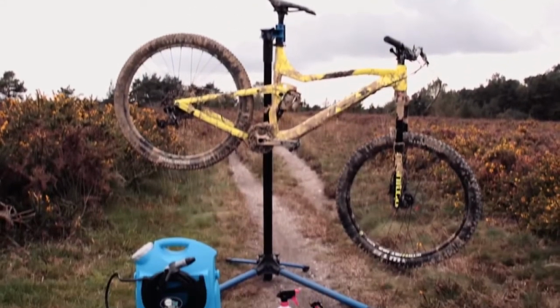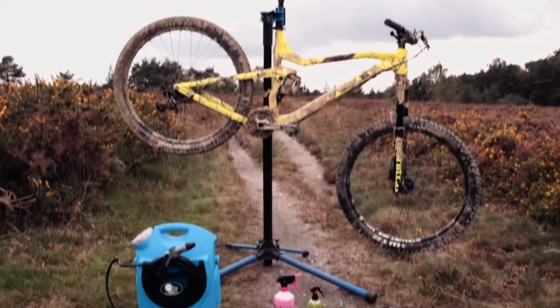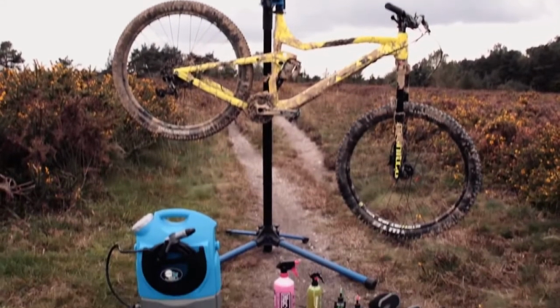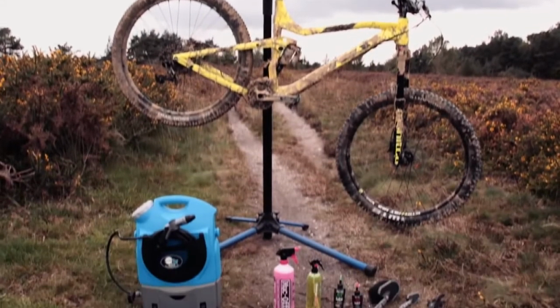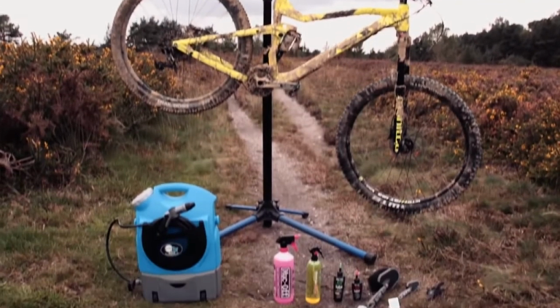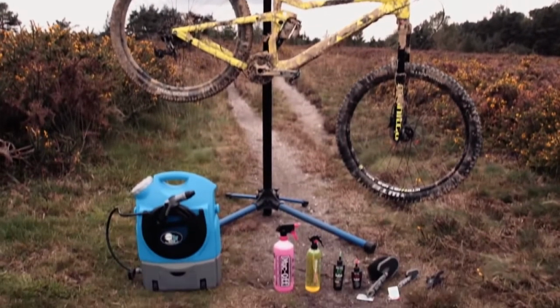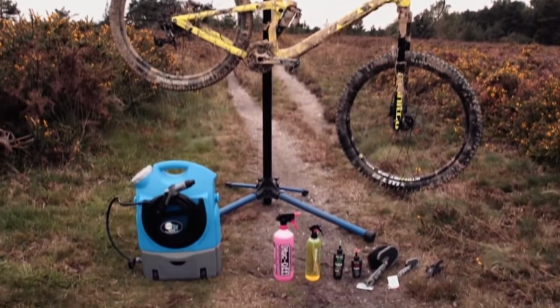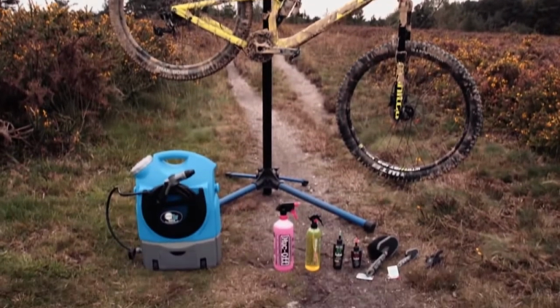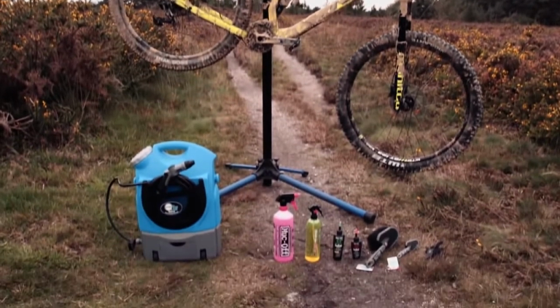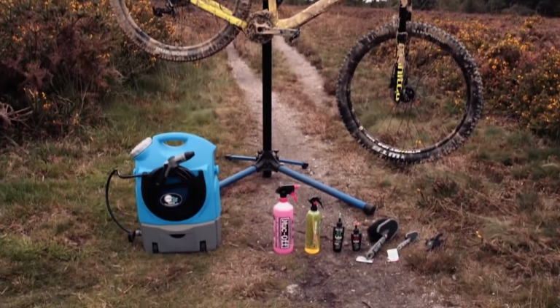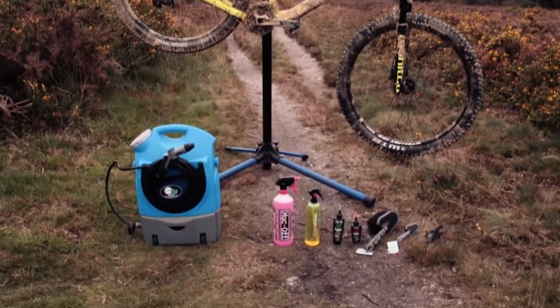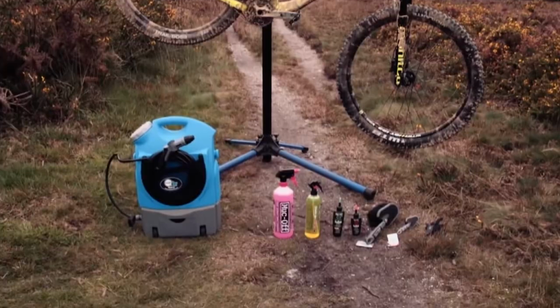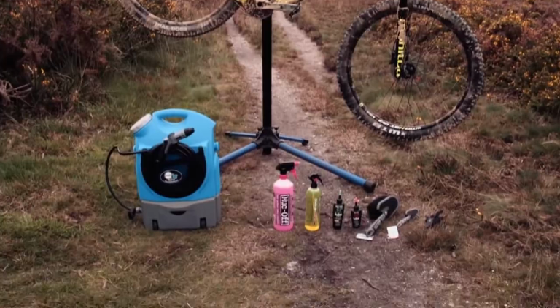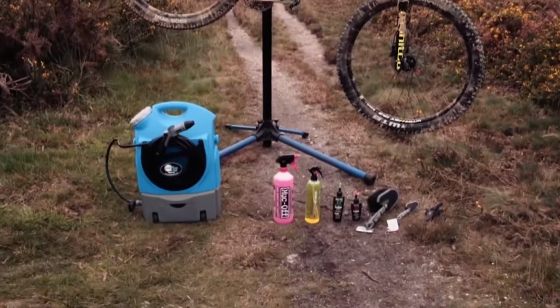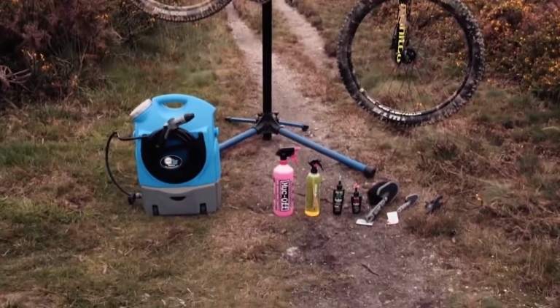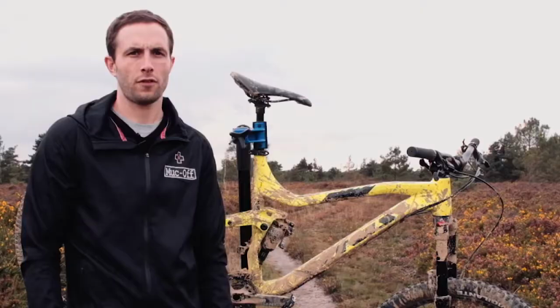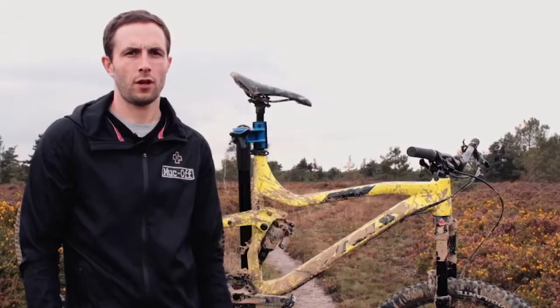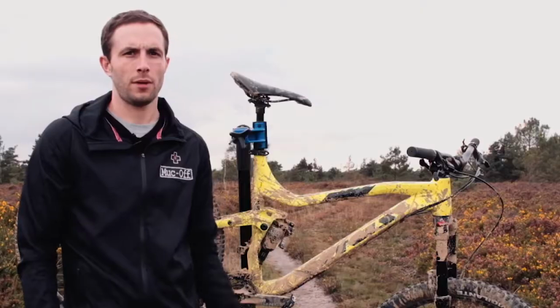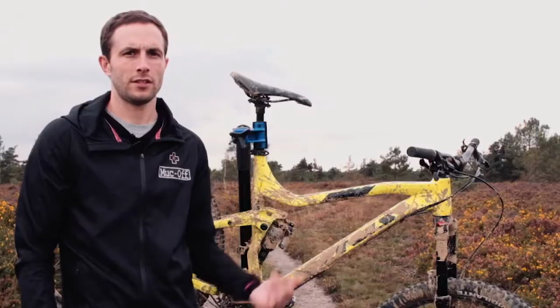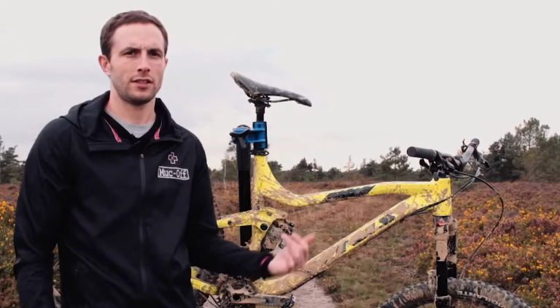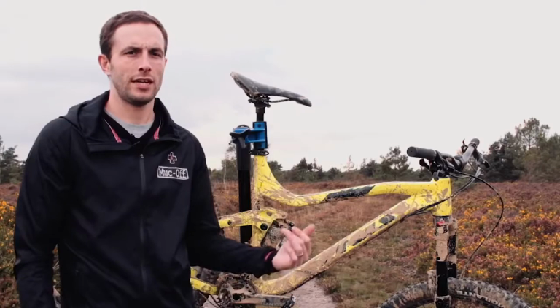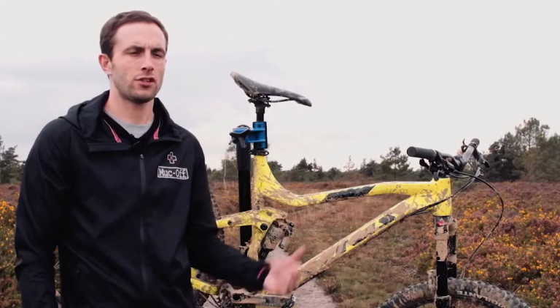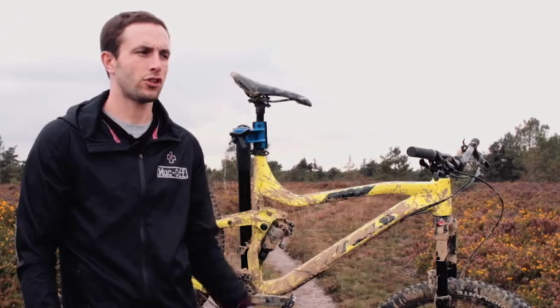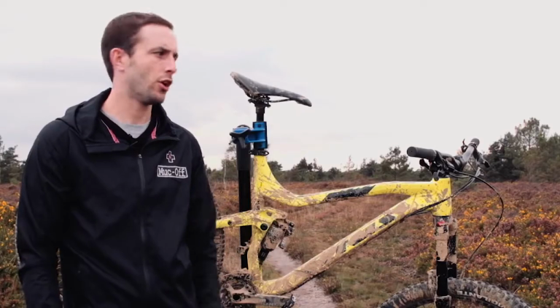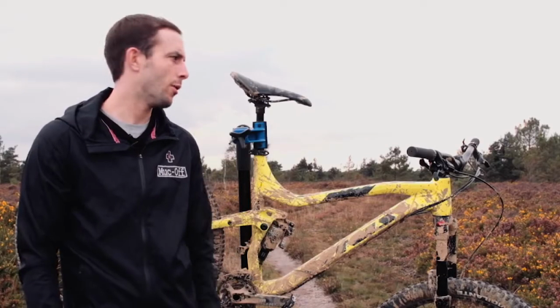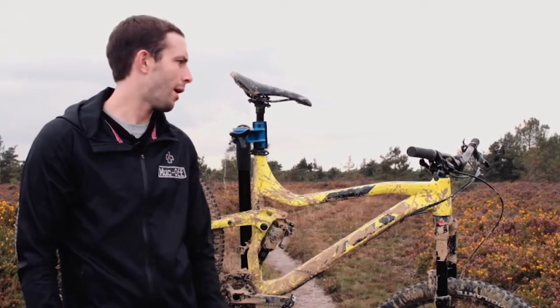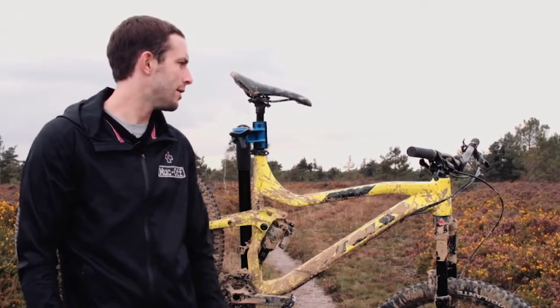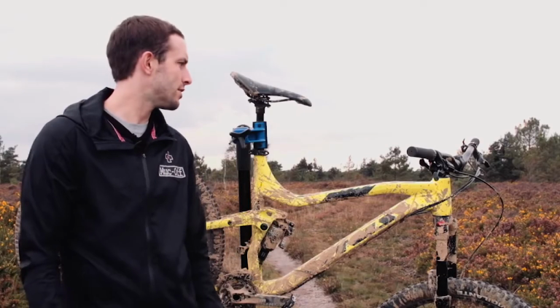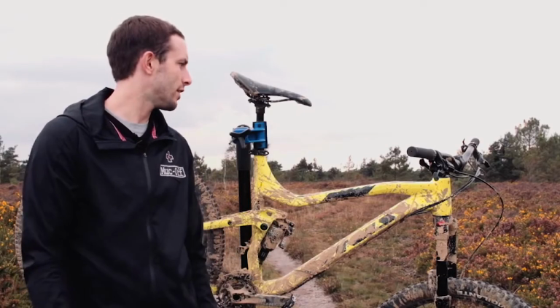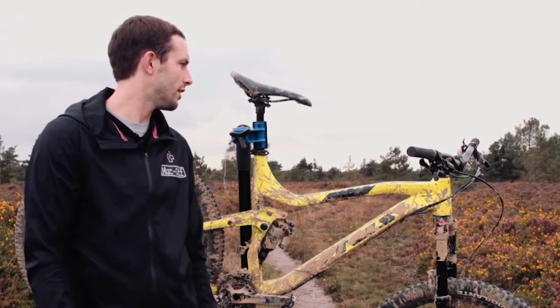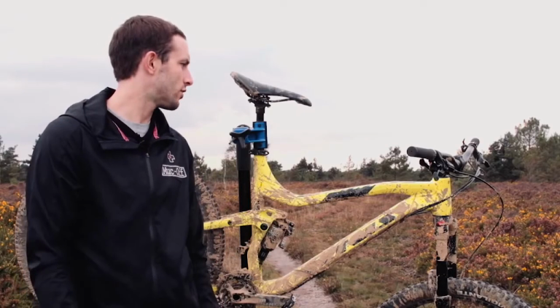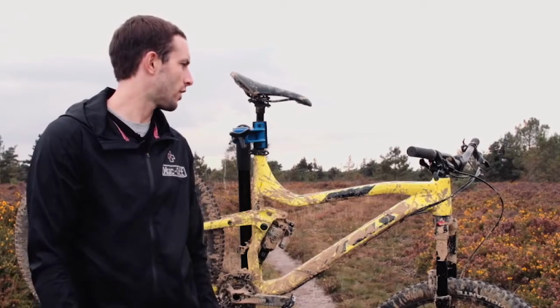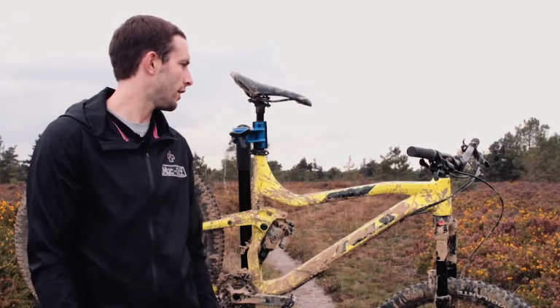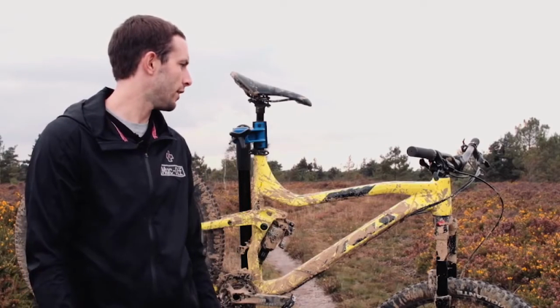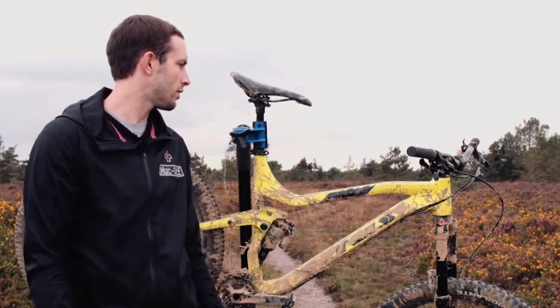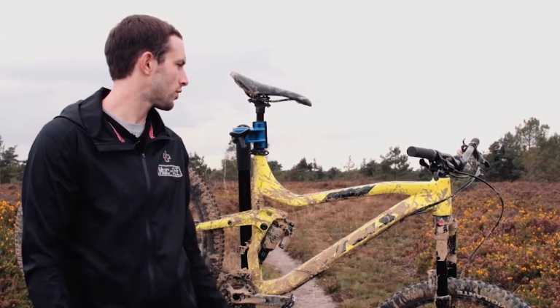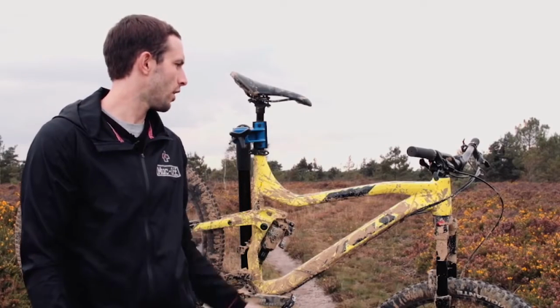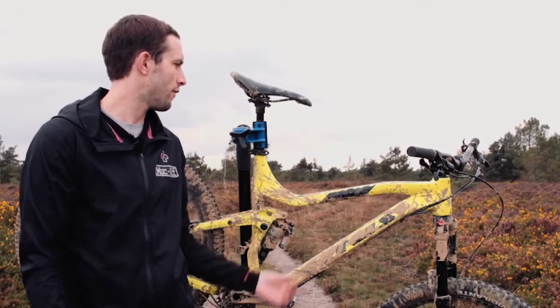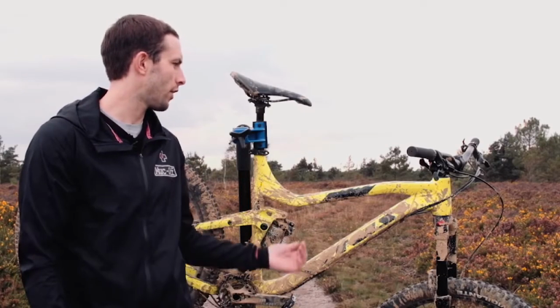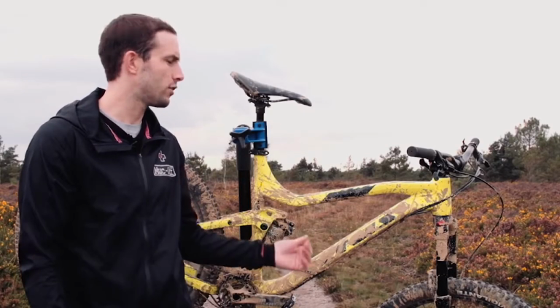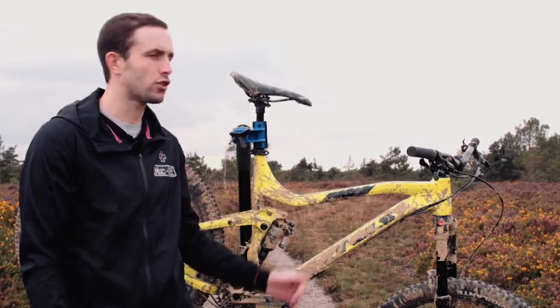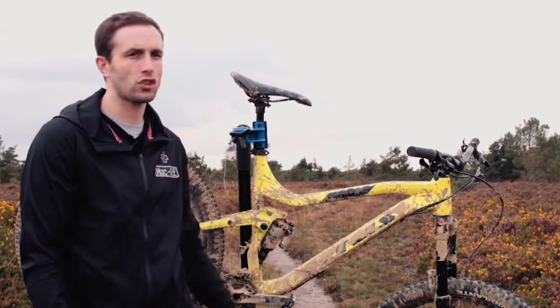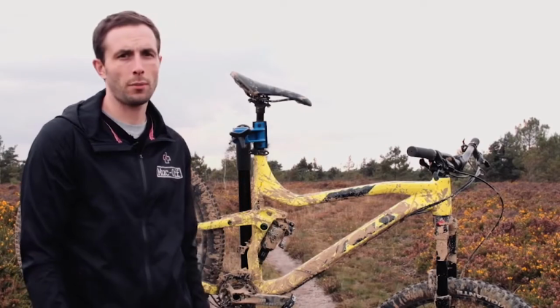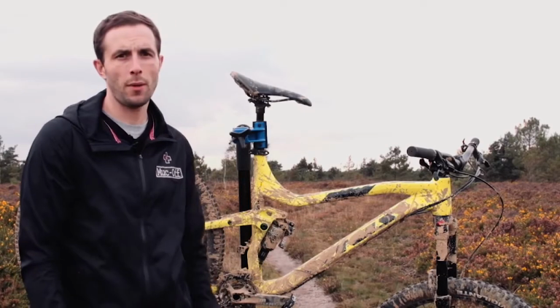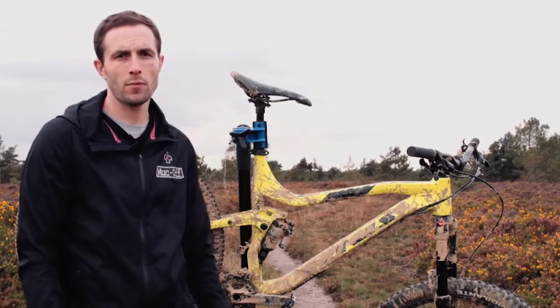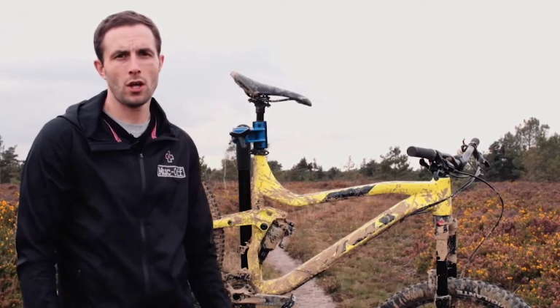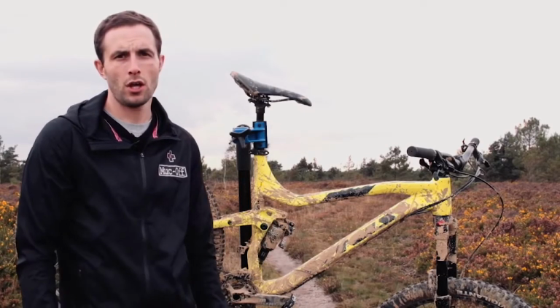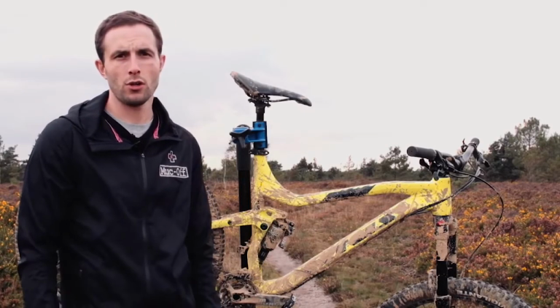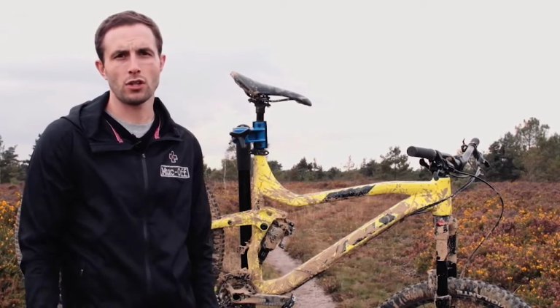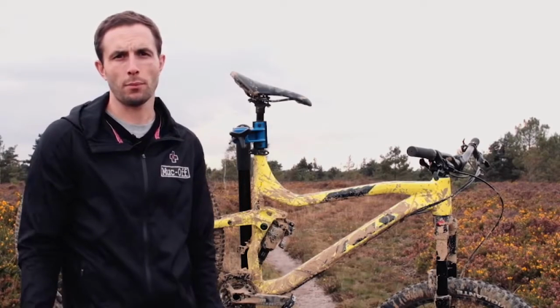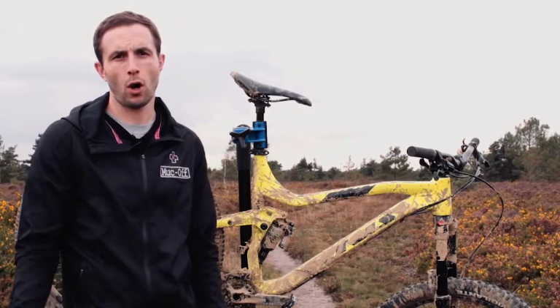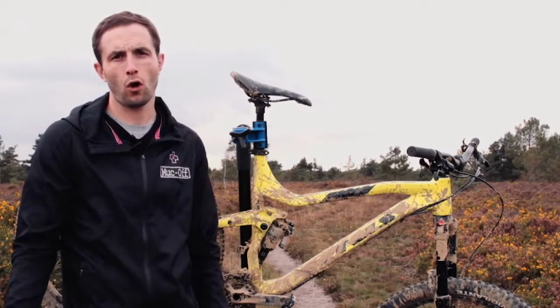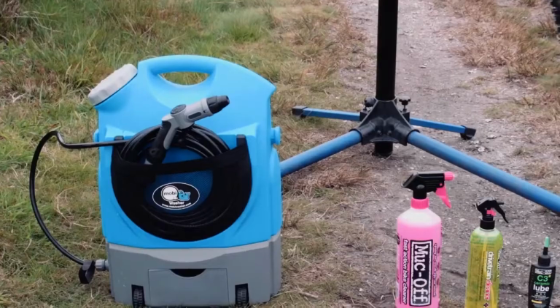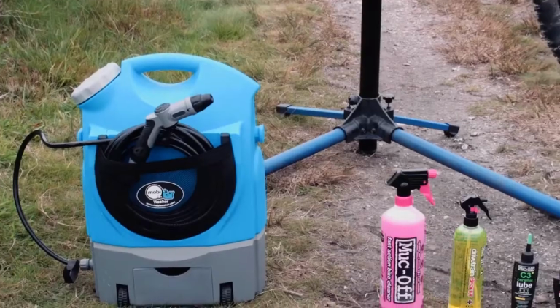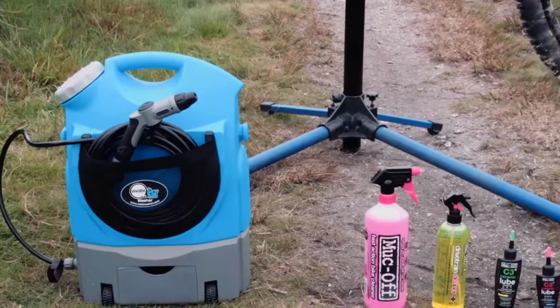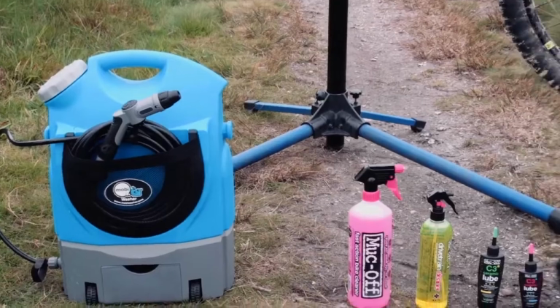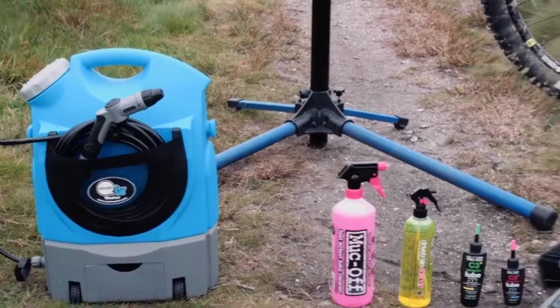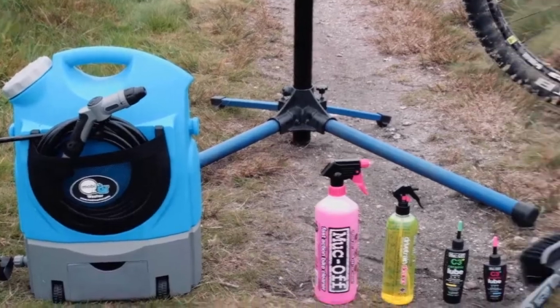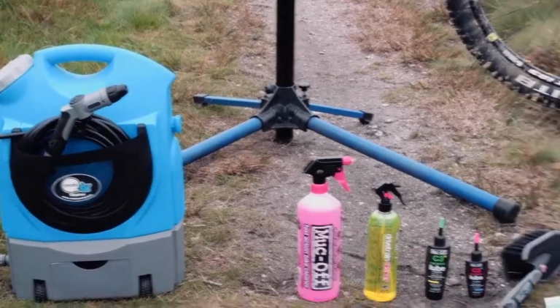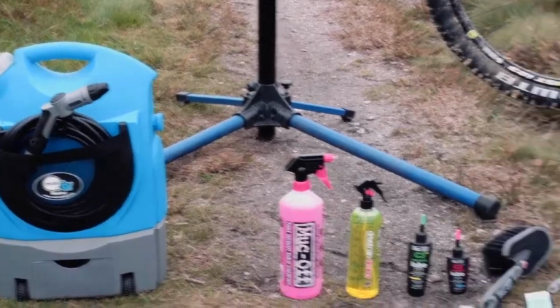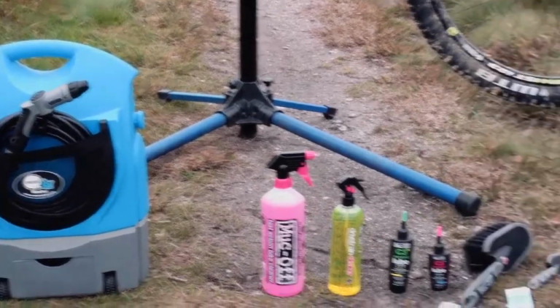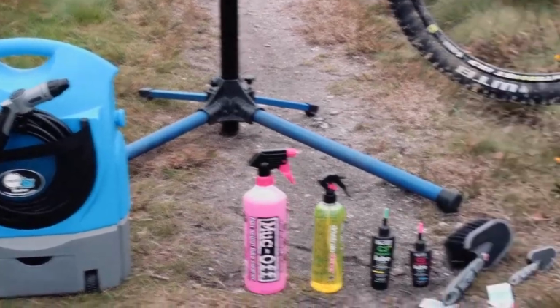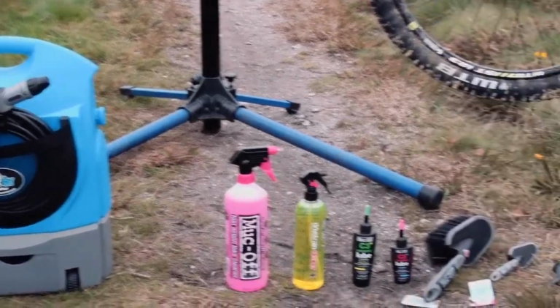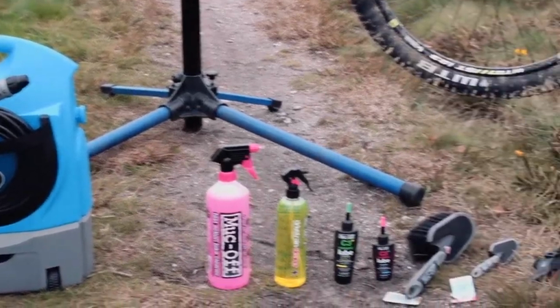Hi, my name is Jordan from Muck Off and I'm here today to show you how easy it is to clean this Vitas Summit using Muck Off product and the Moby washer.